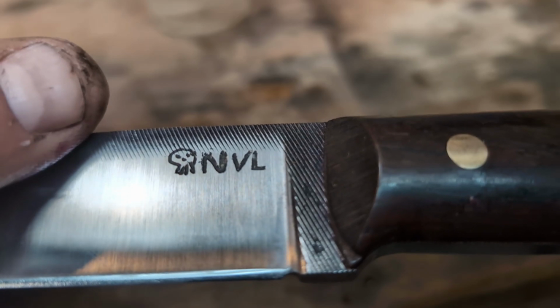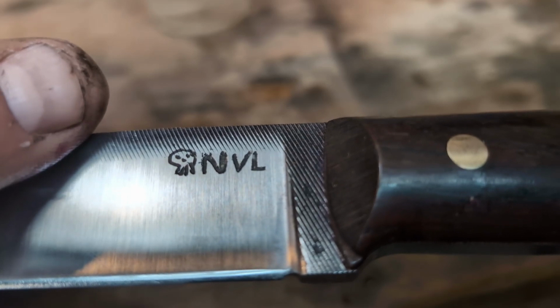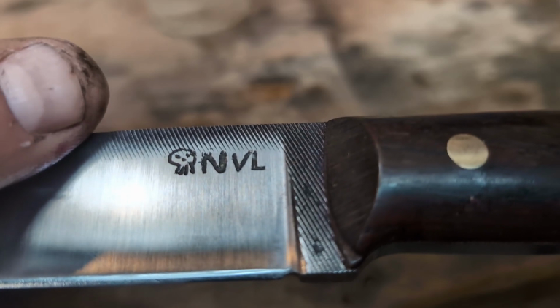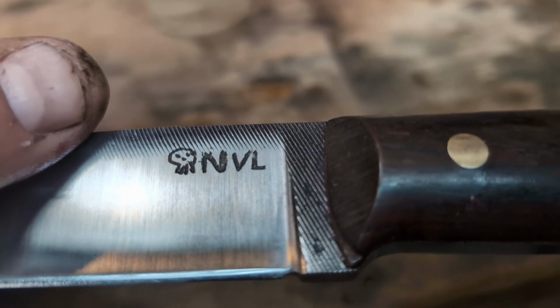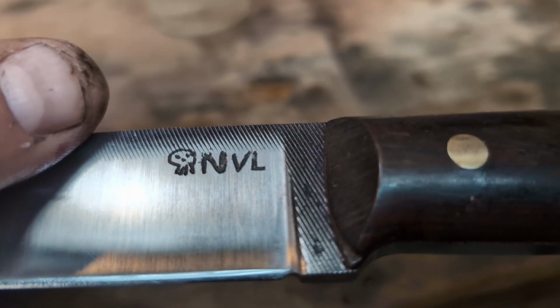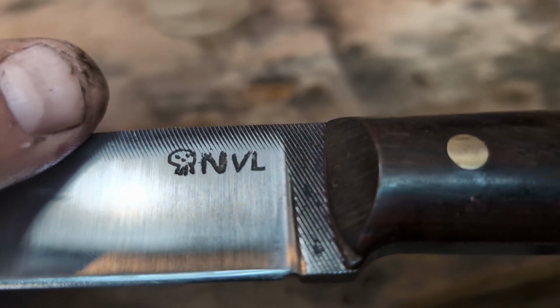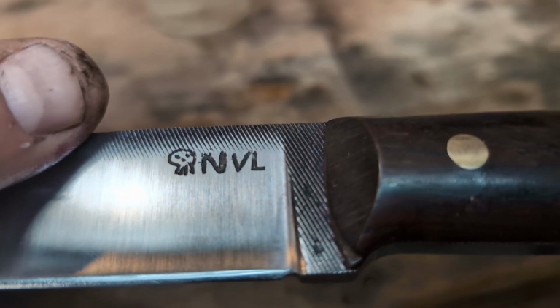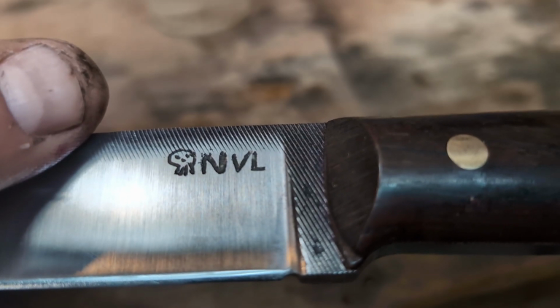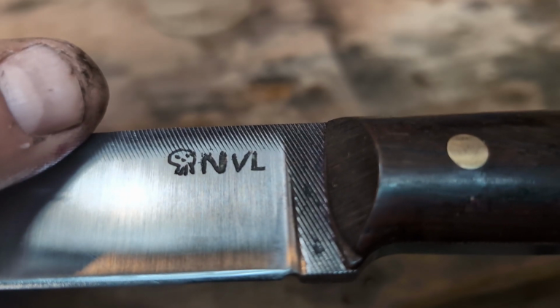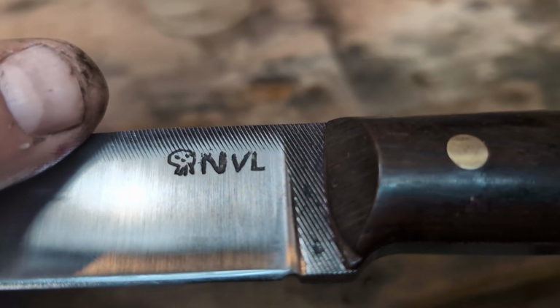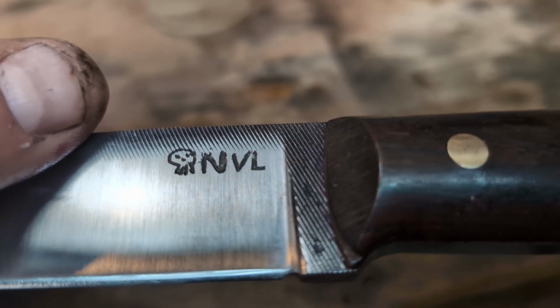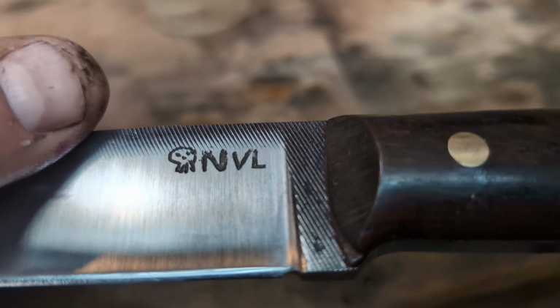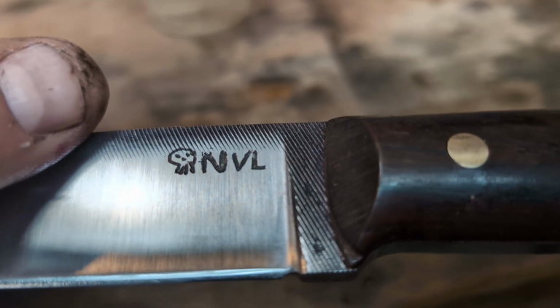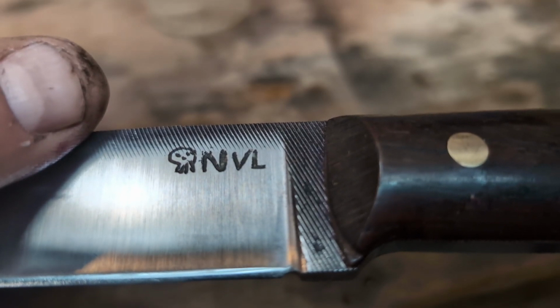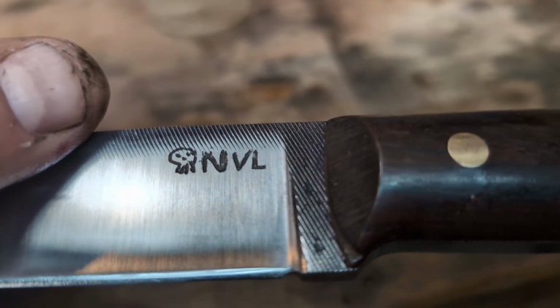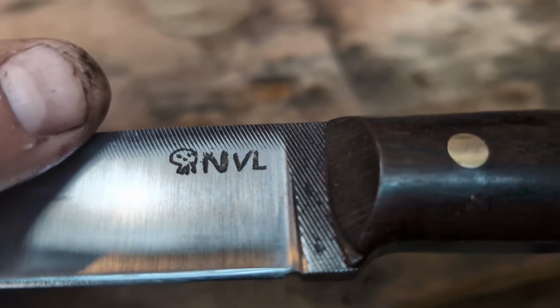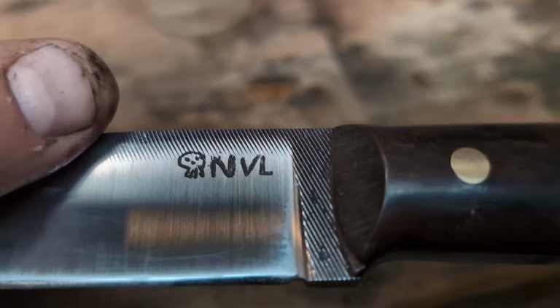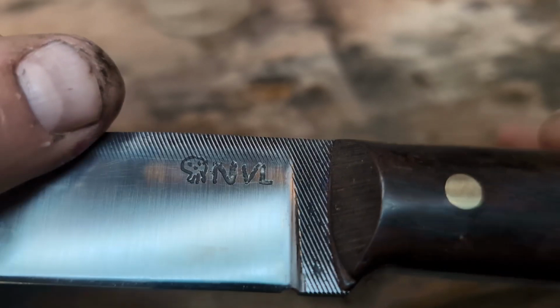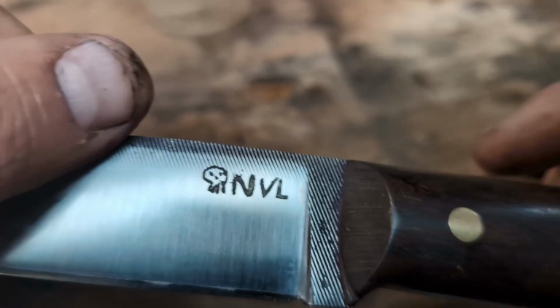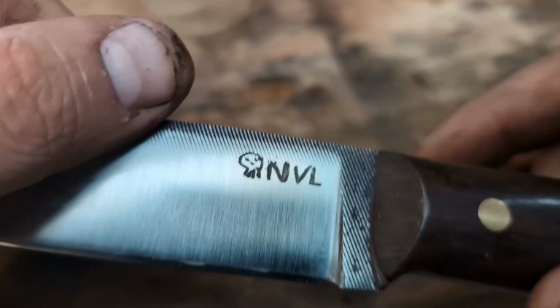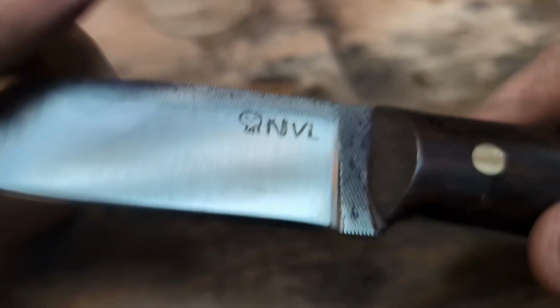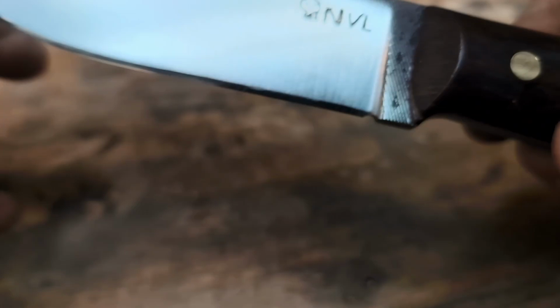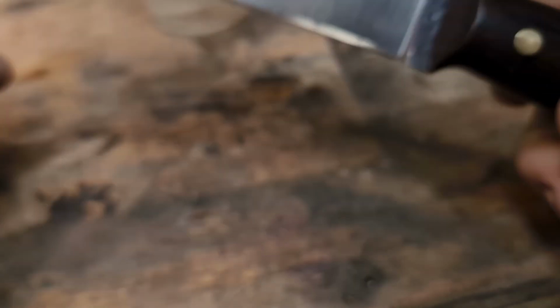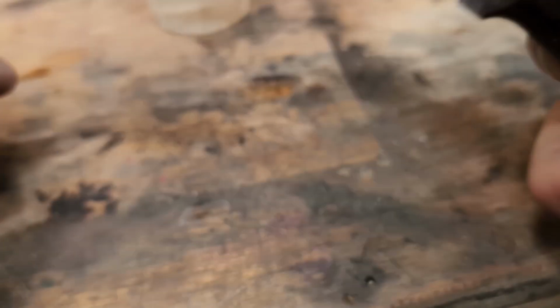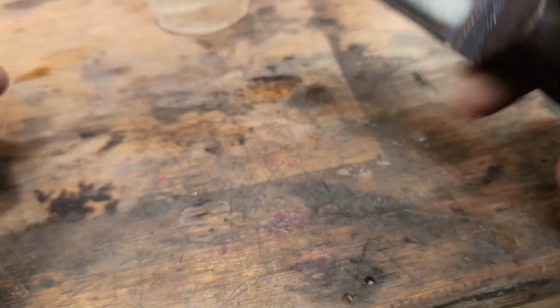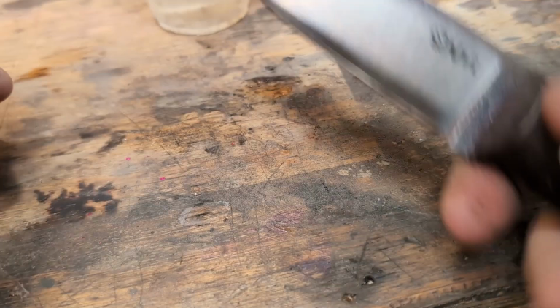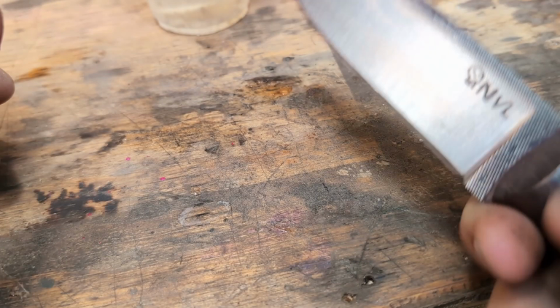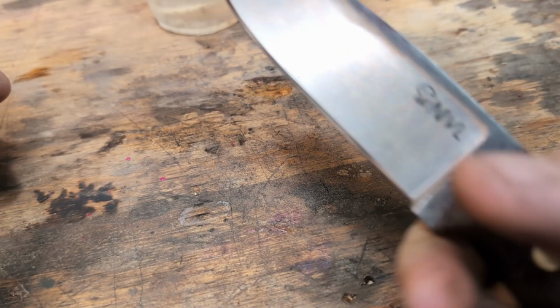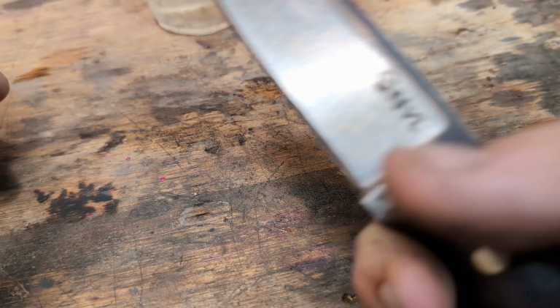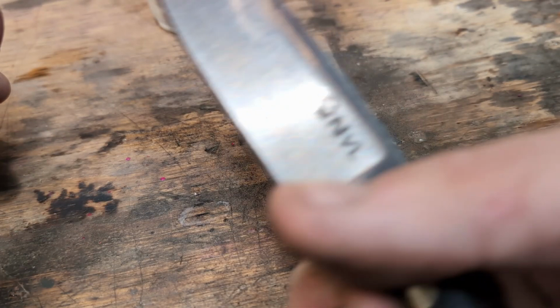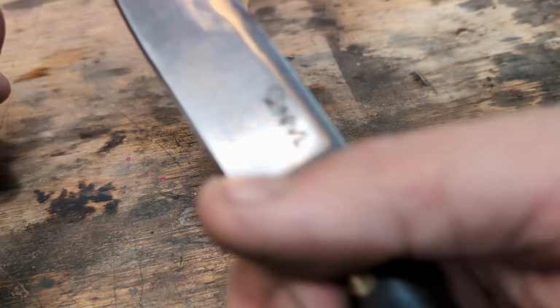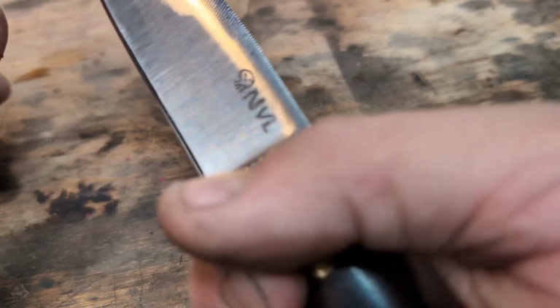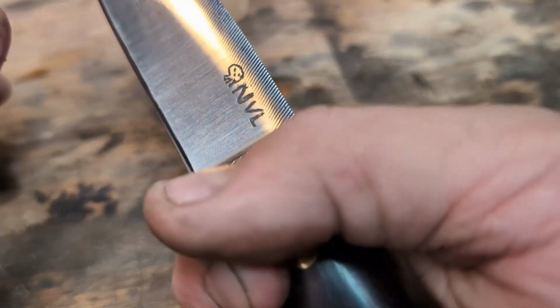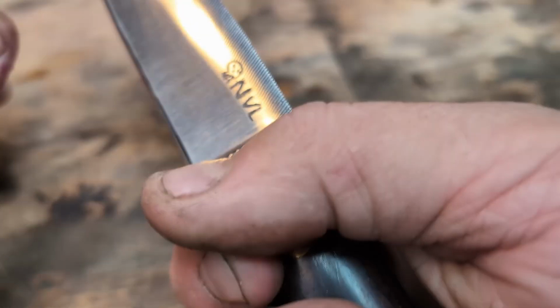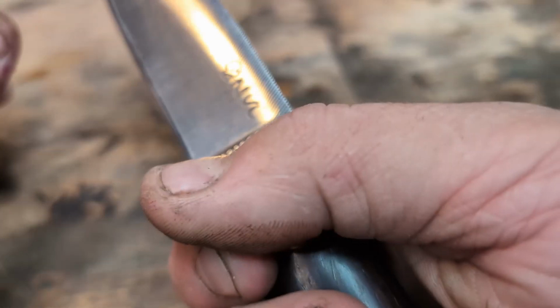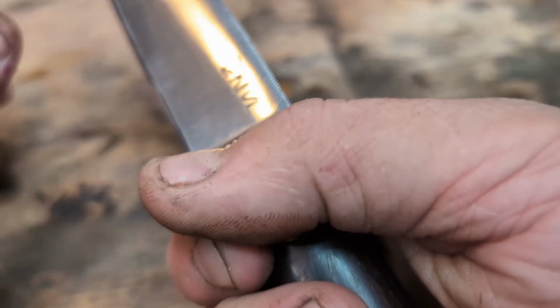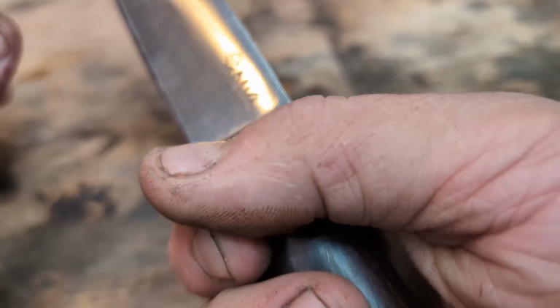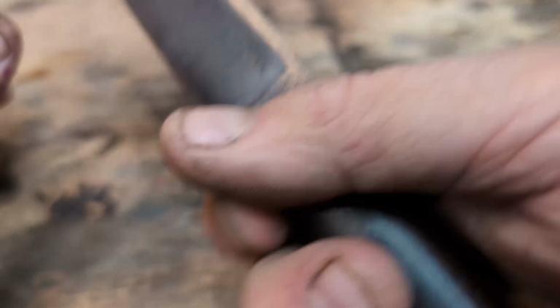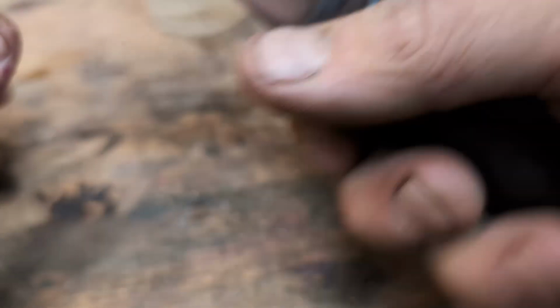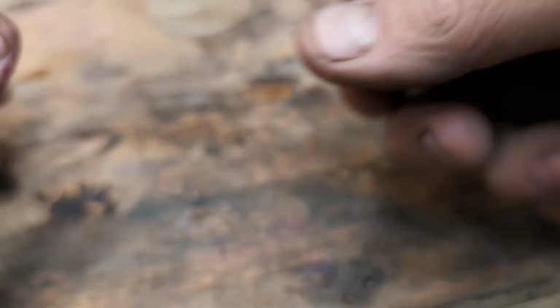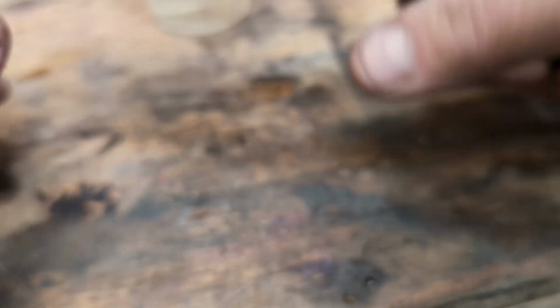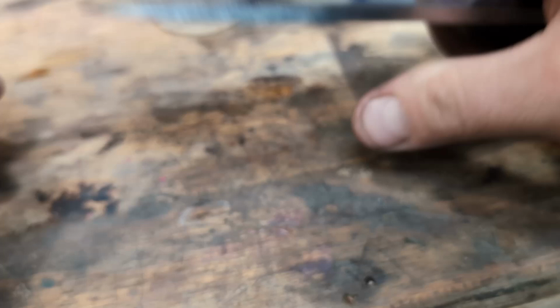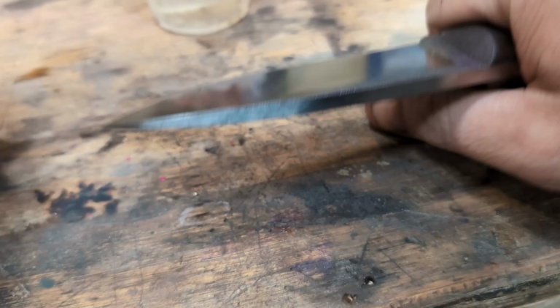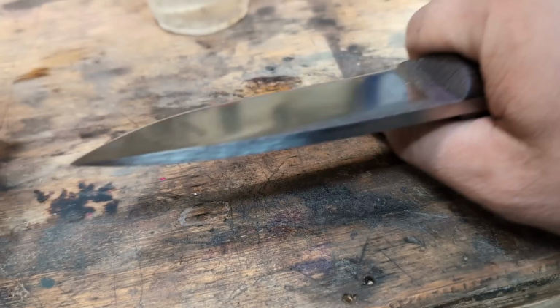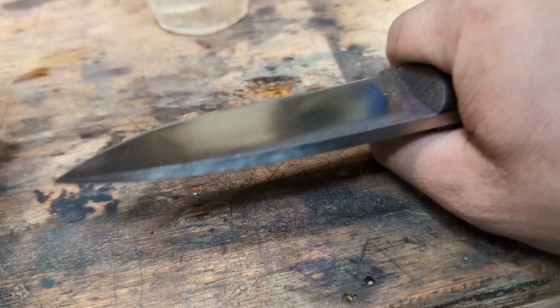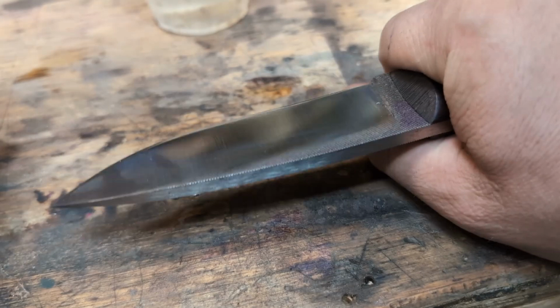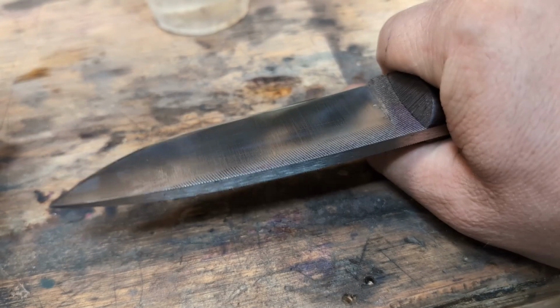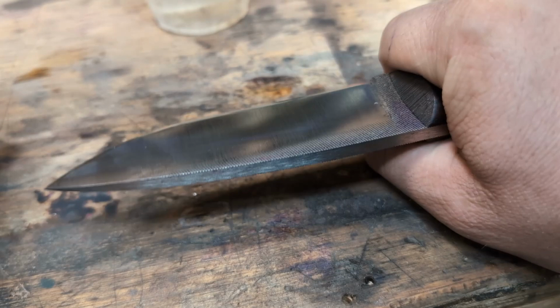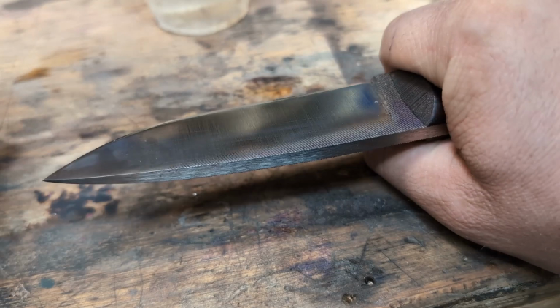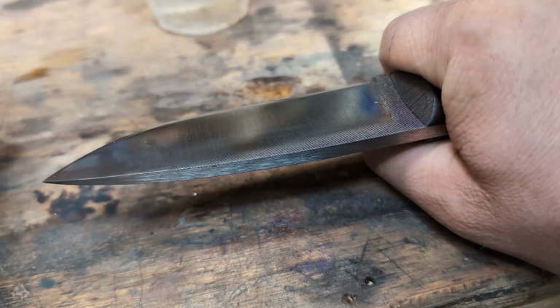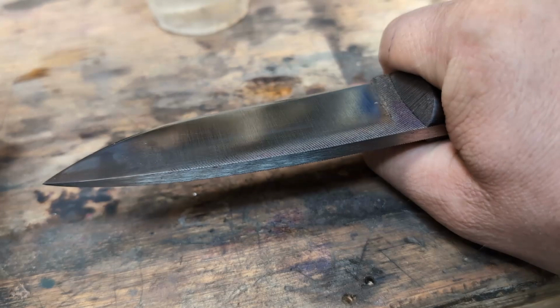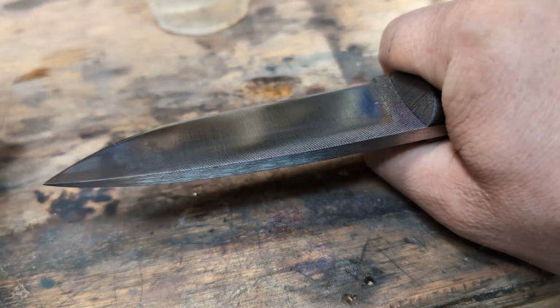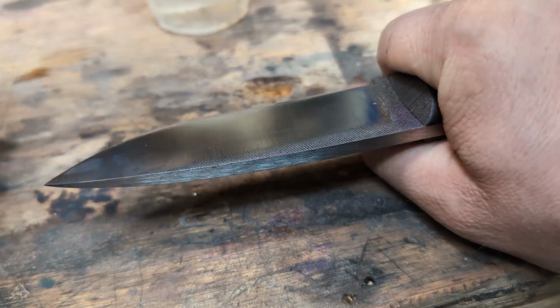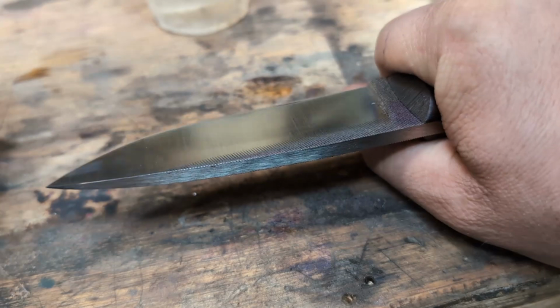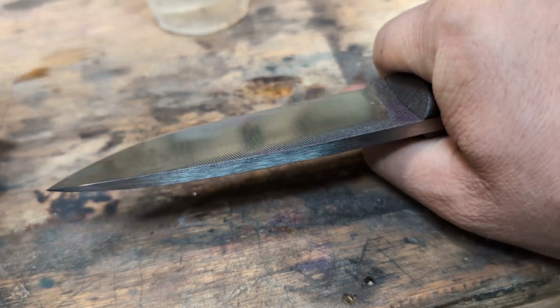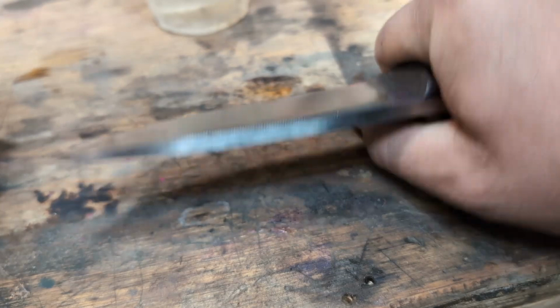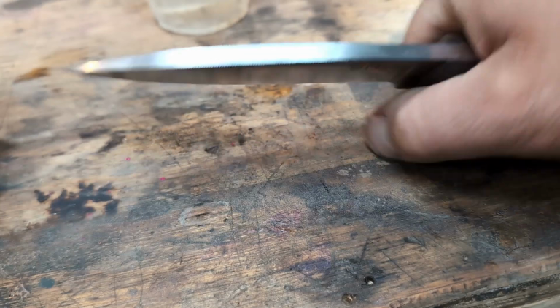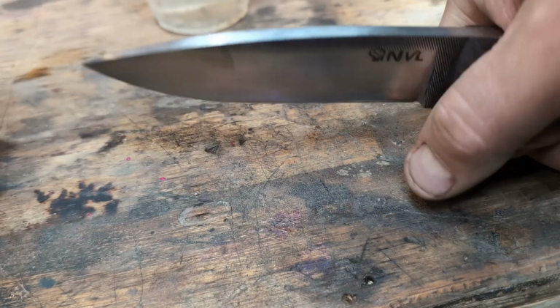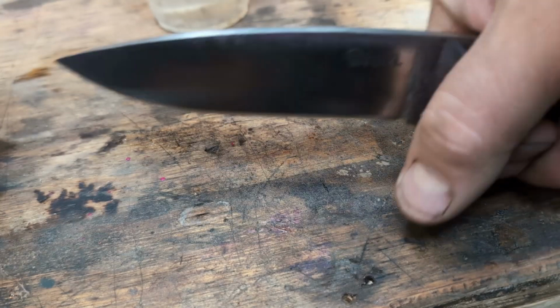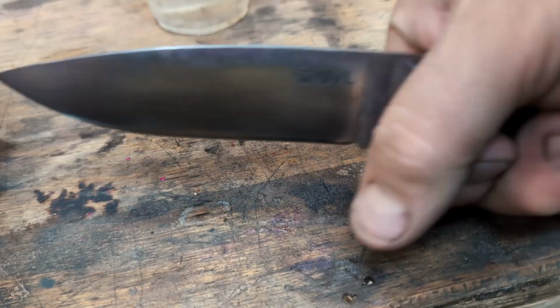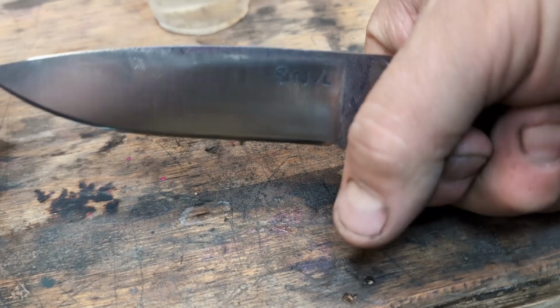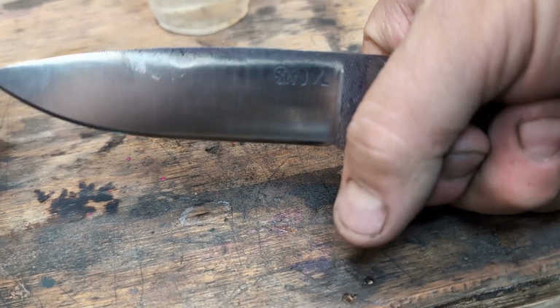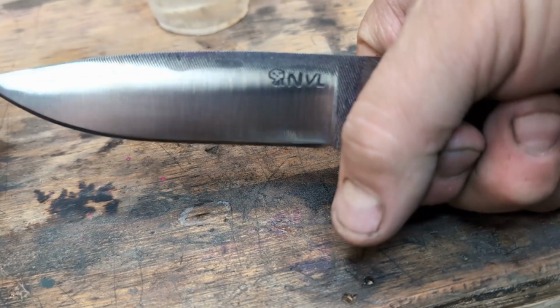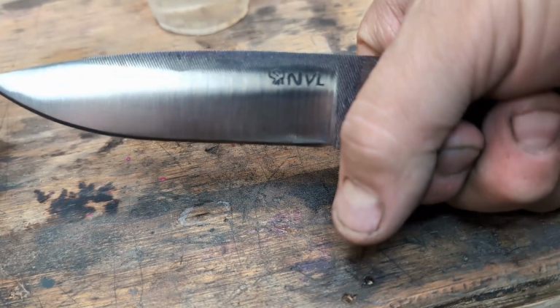Thanks for watching and I hope this helps anyone who's trying to etch their blades on the cheap. See you next time.